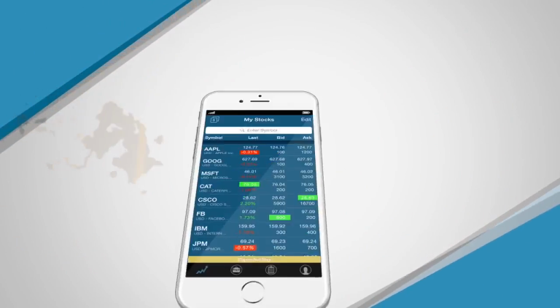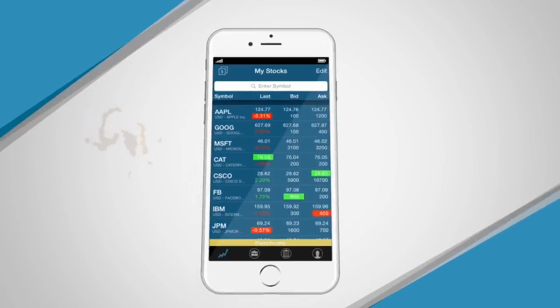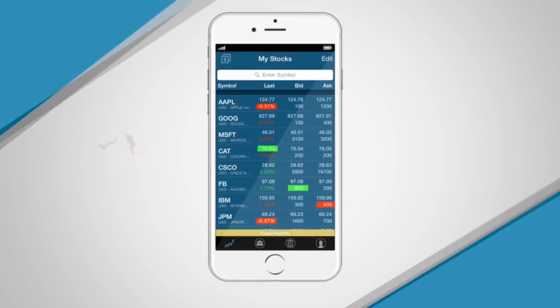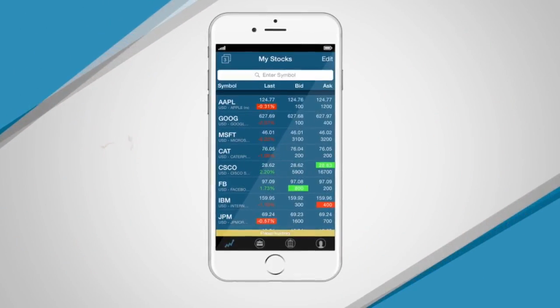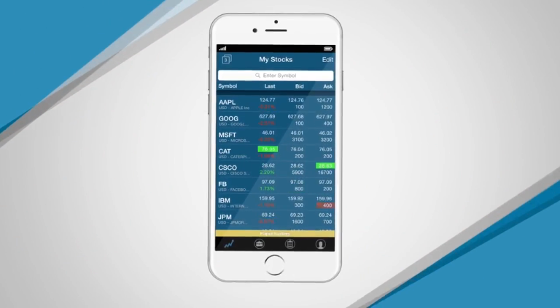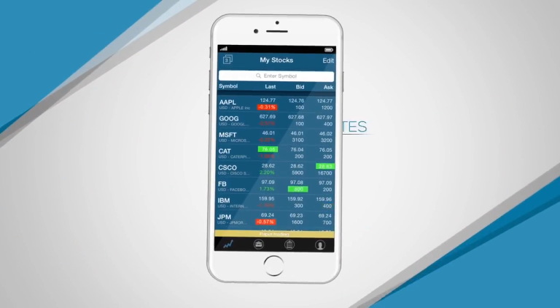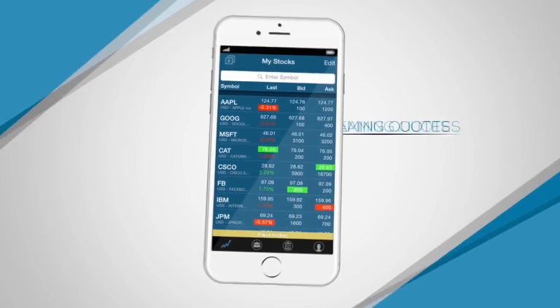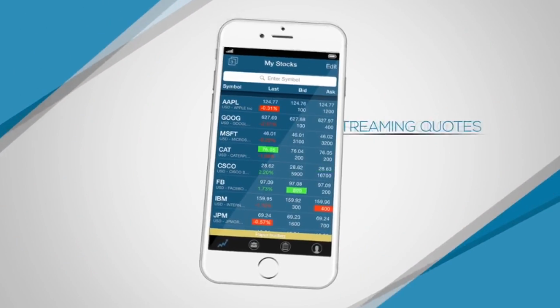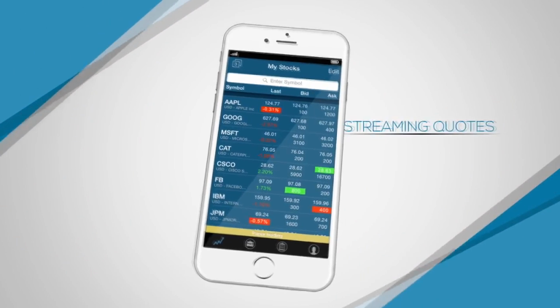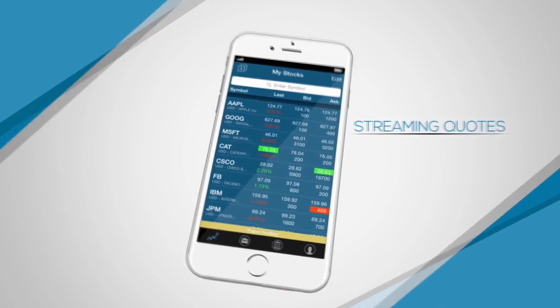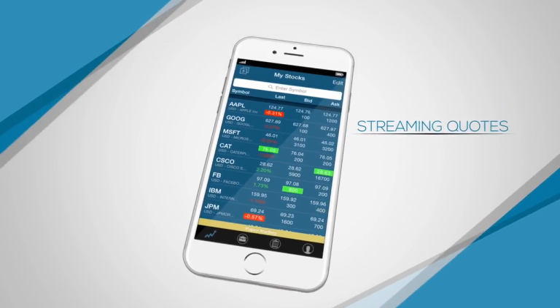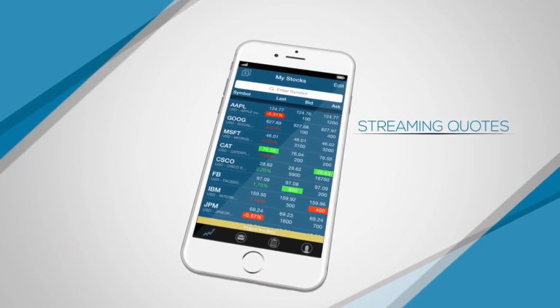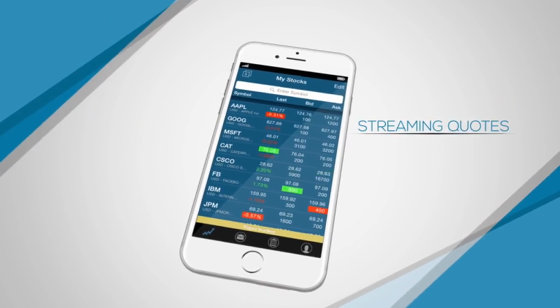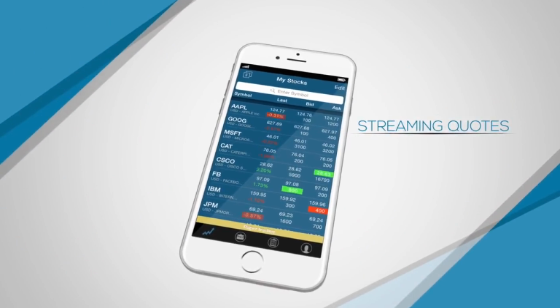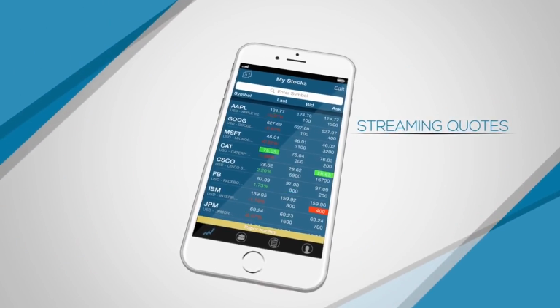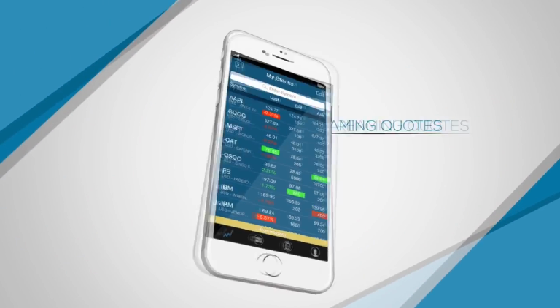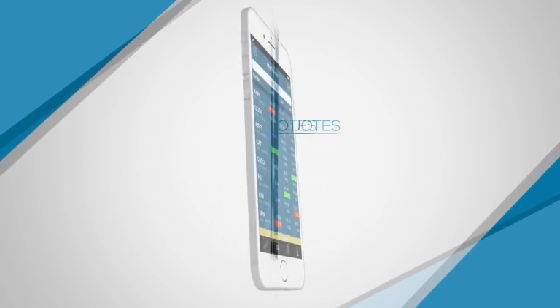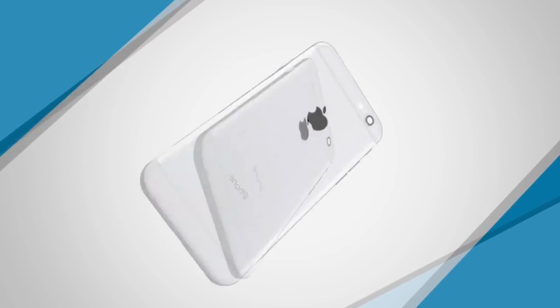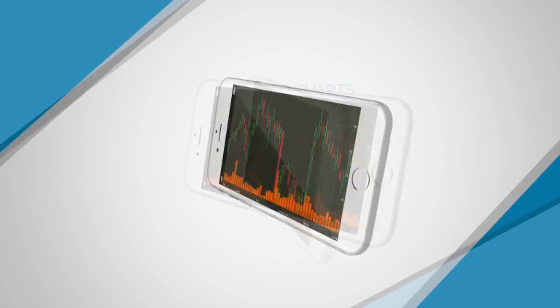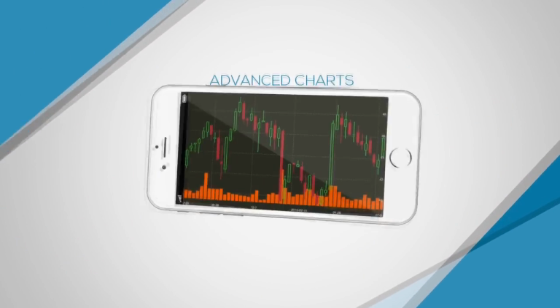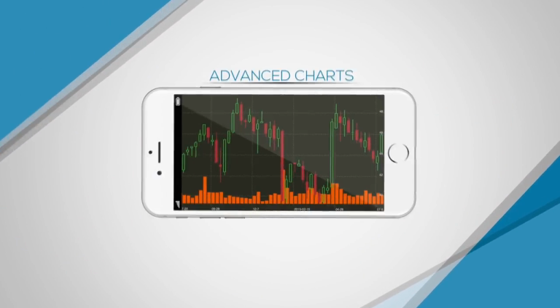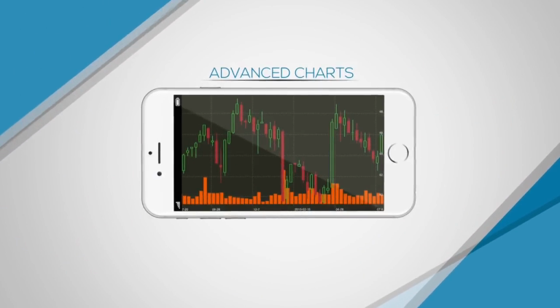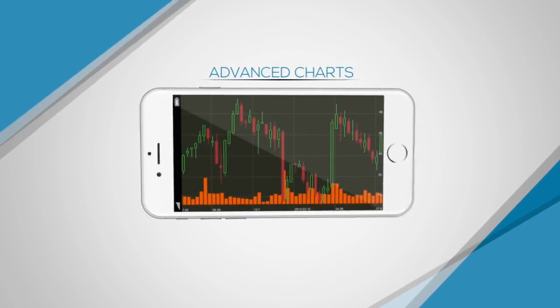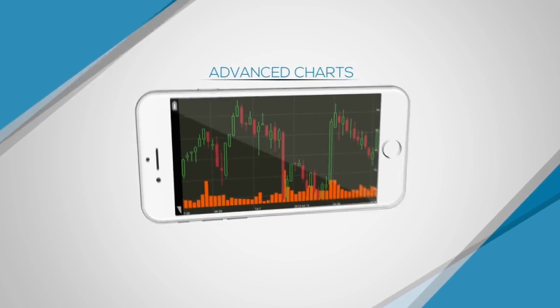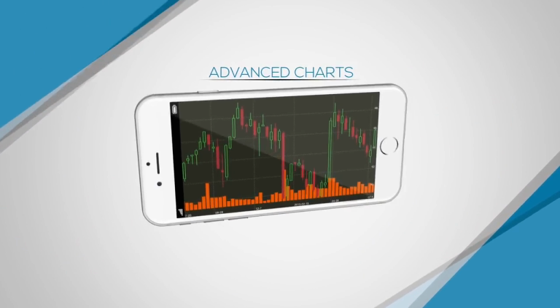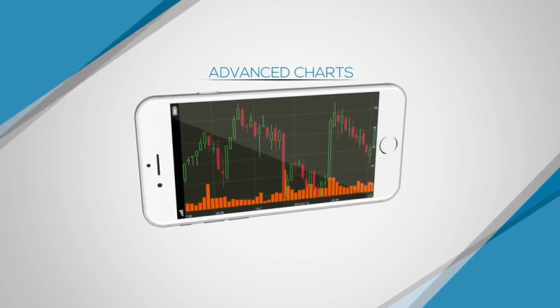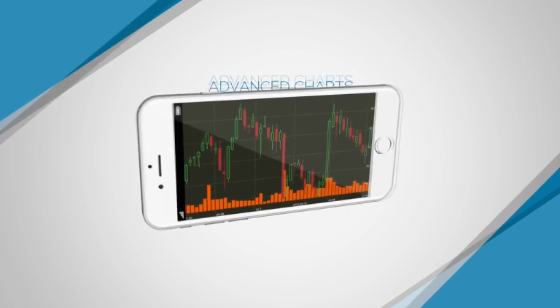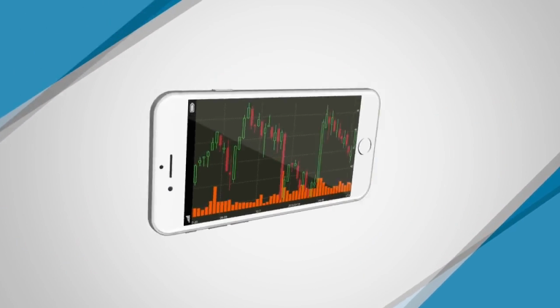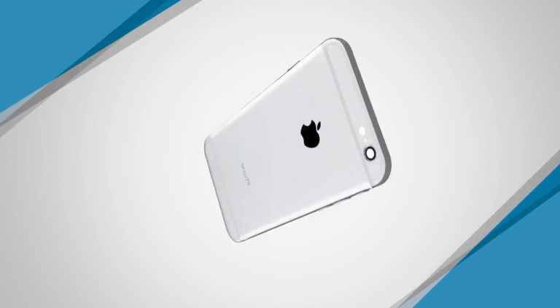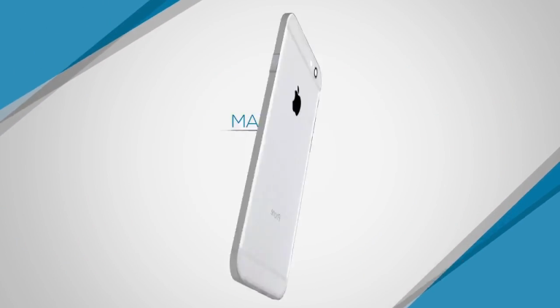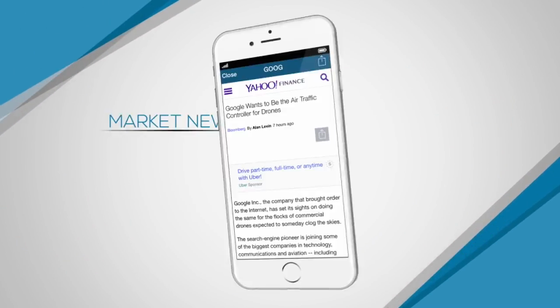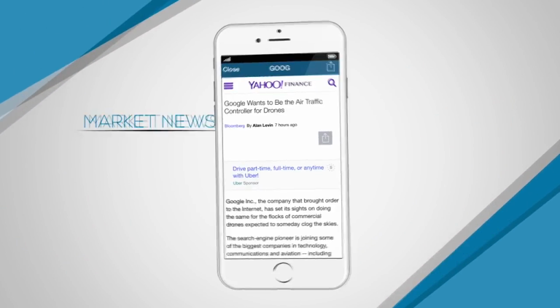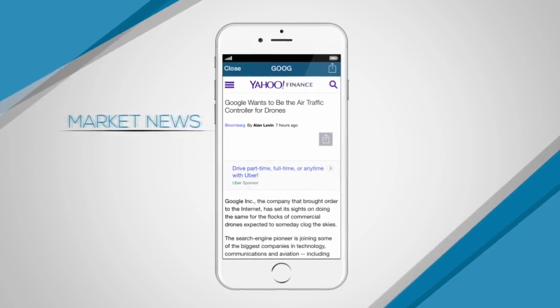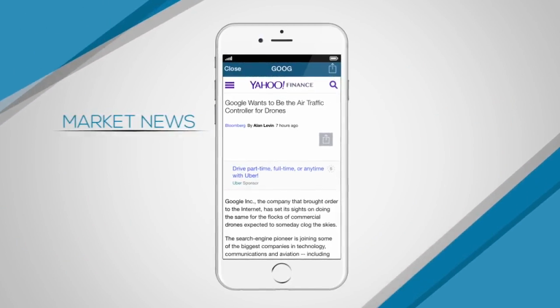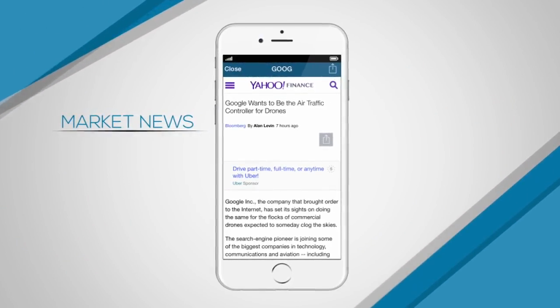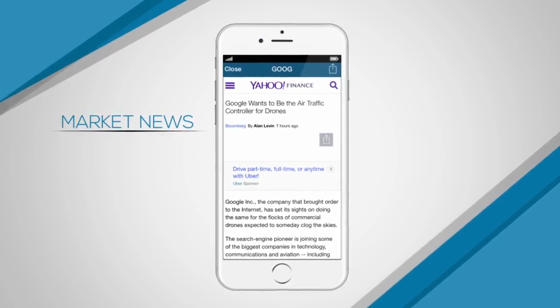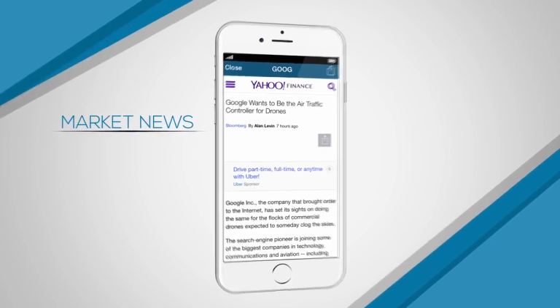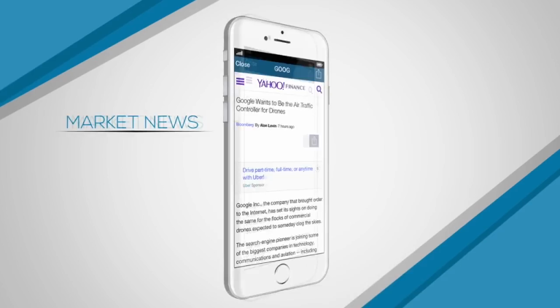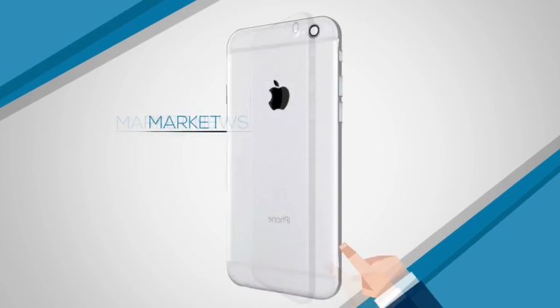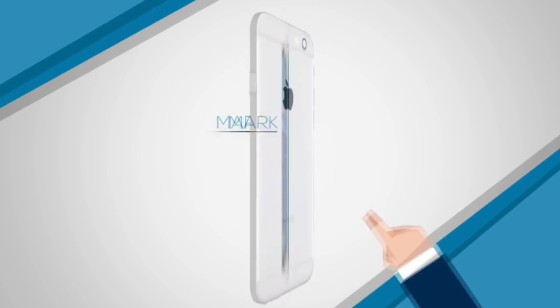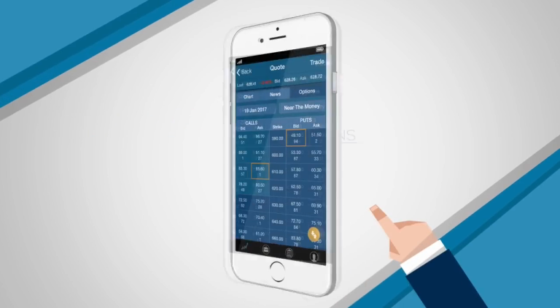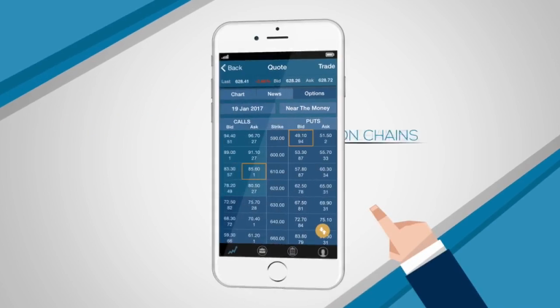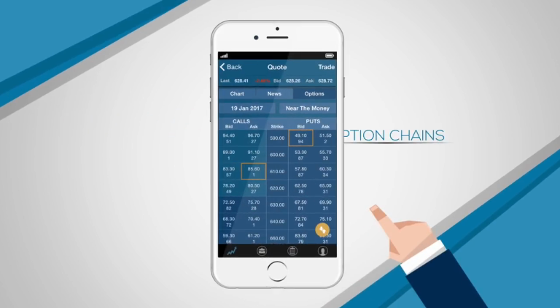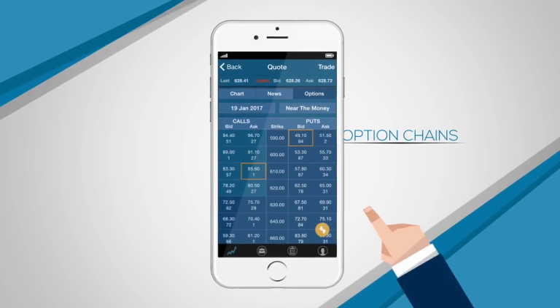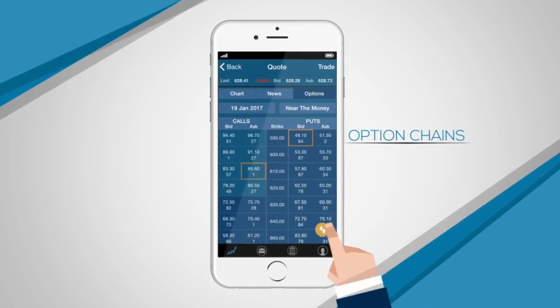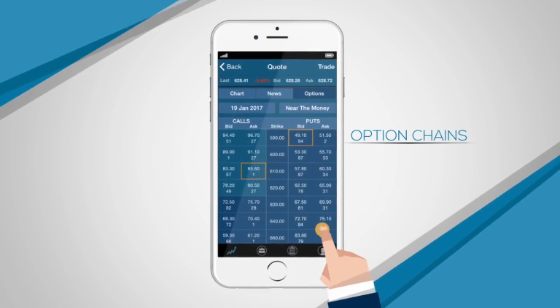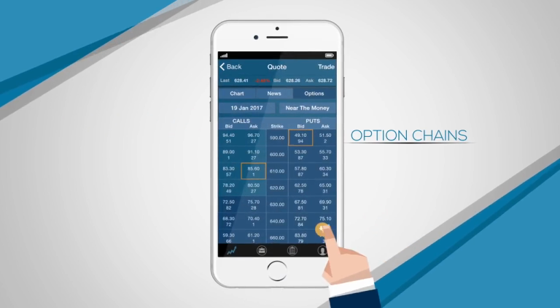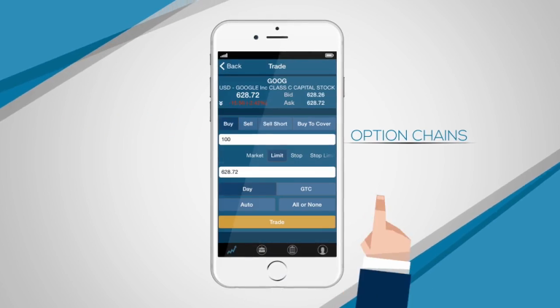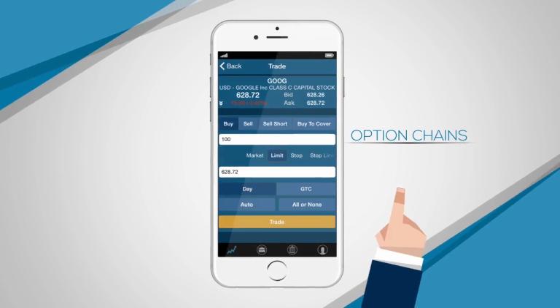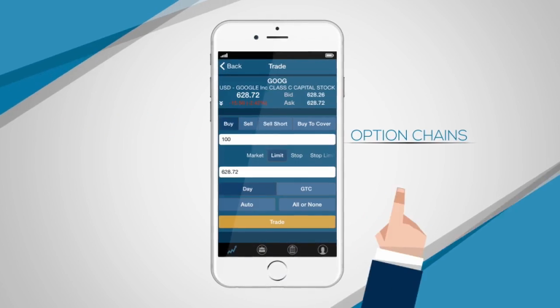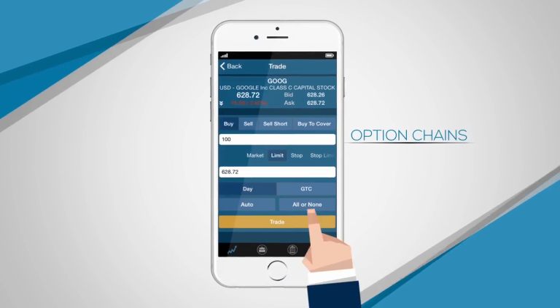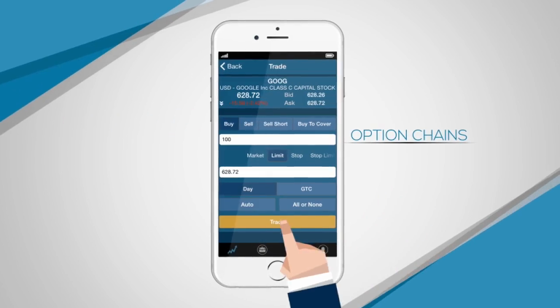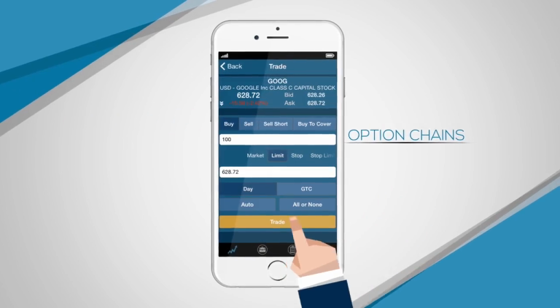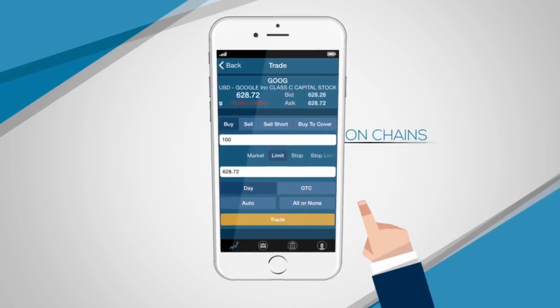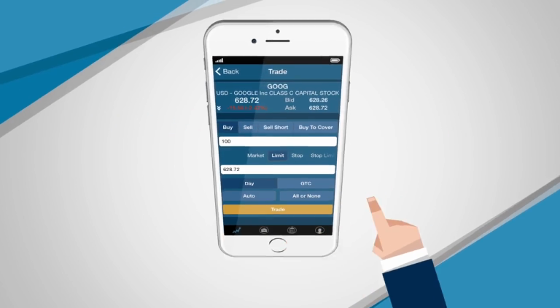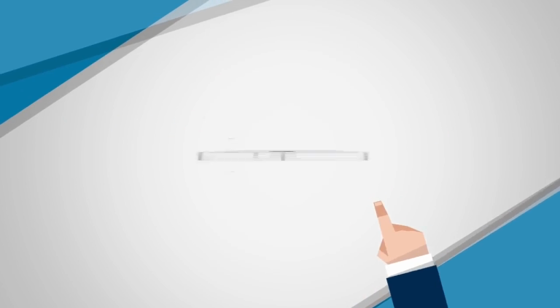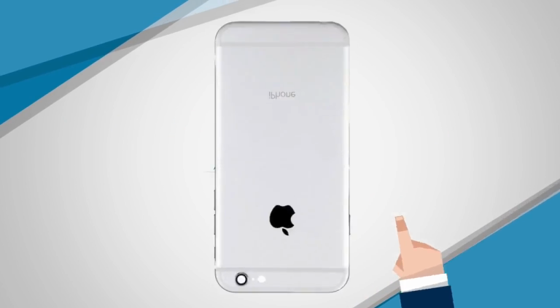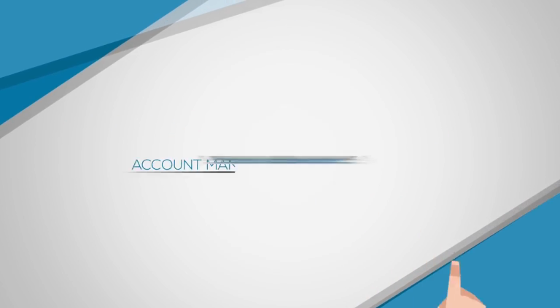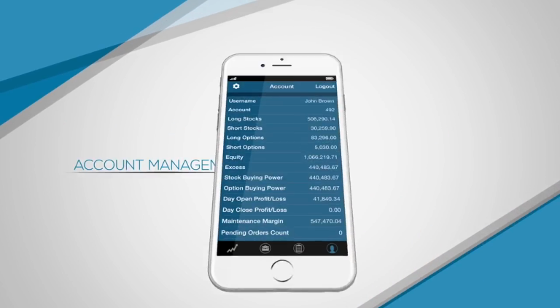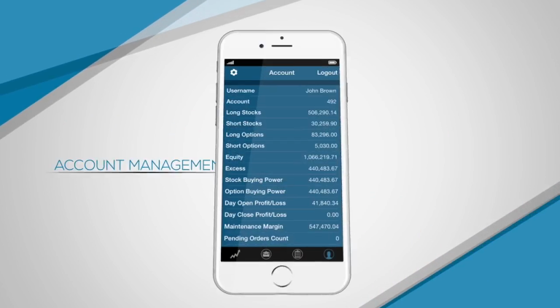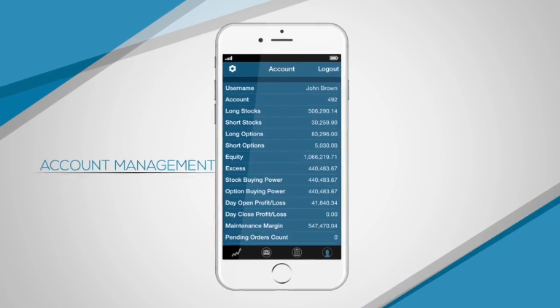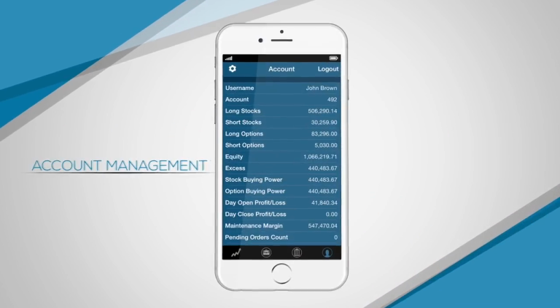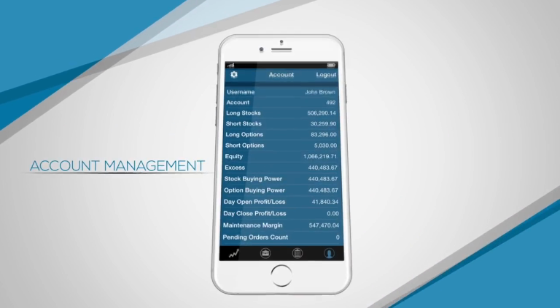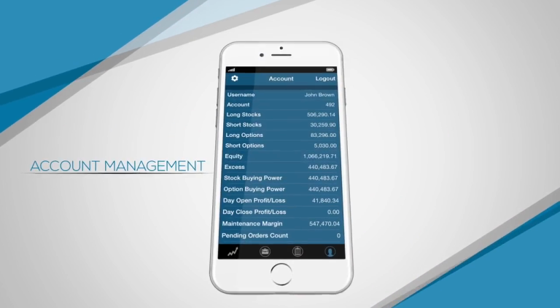Features include streaming quotes, advanced charts, market news, option chains, and account management.